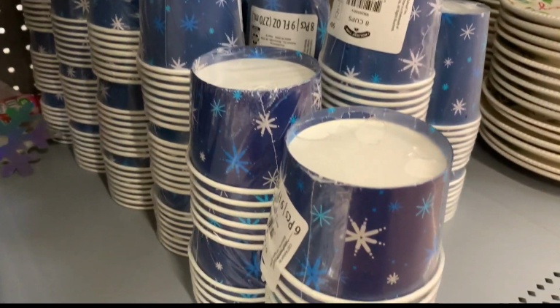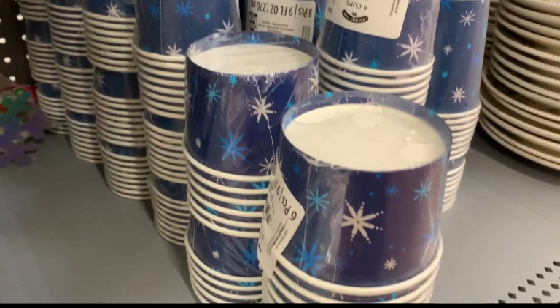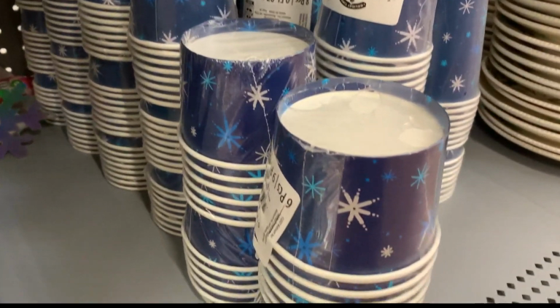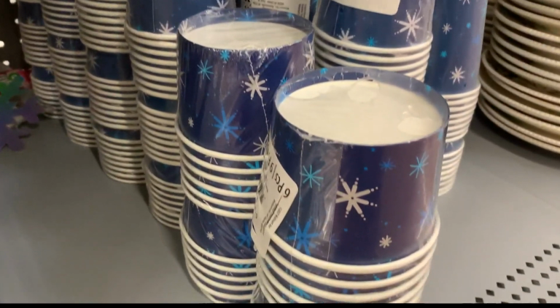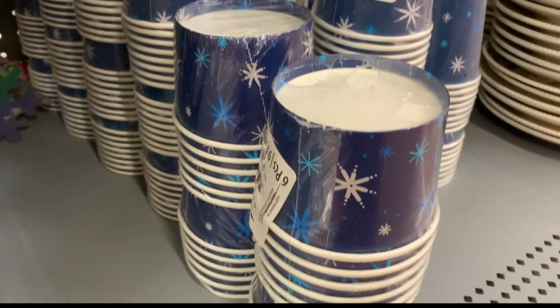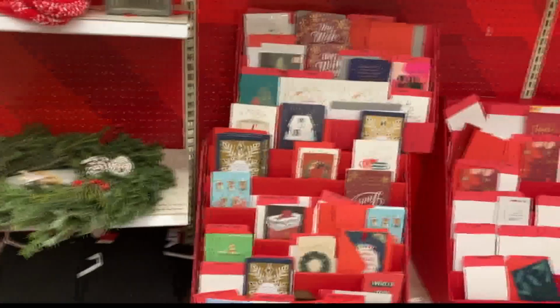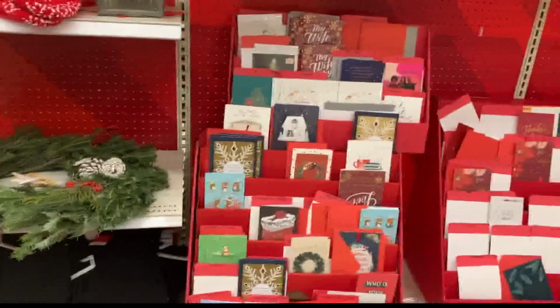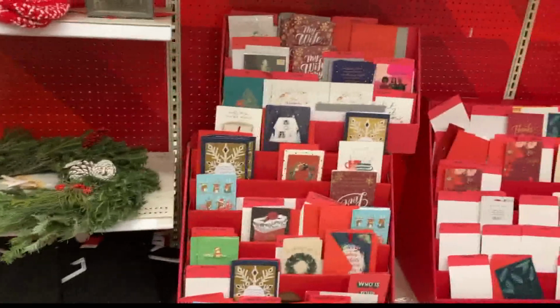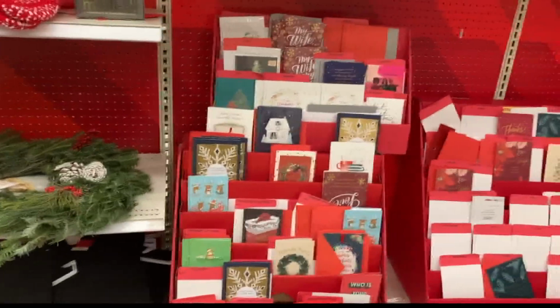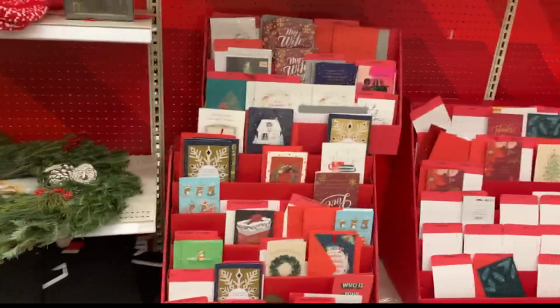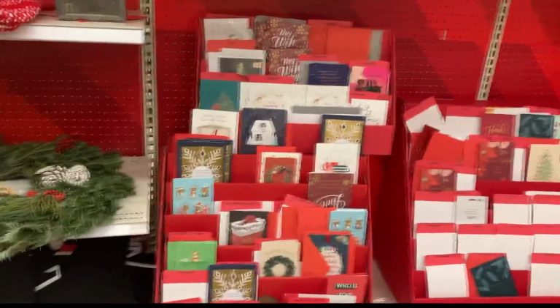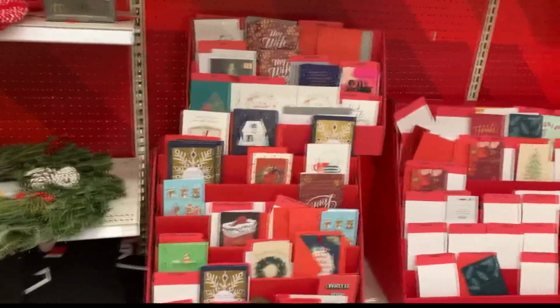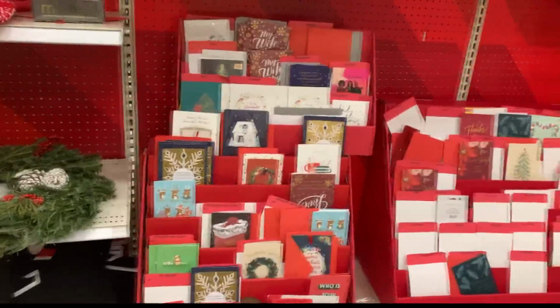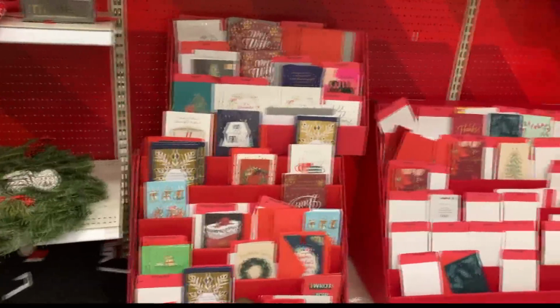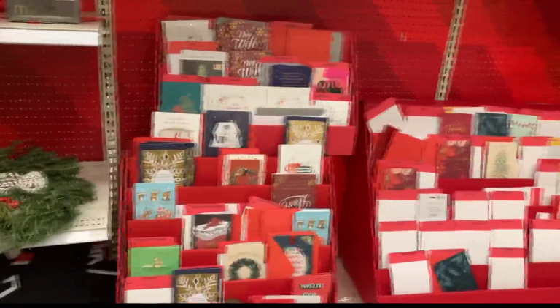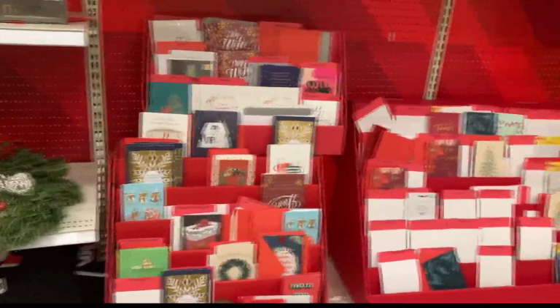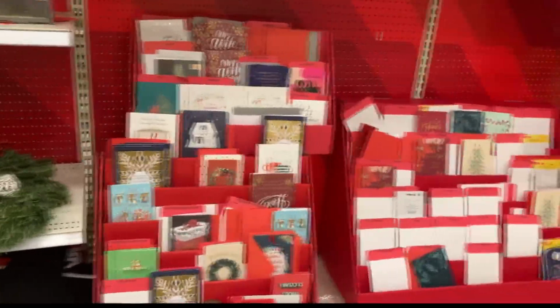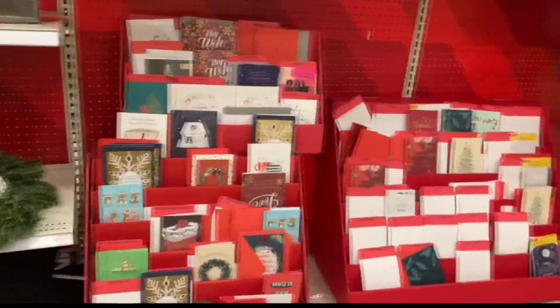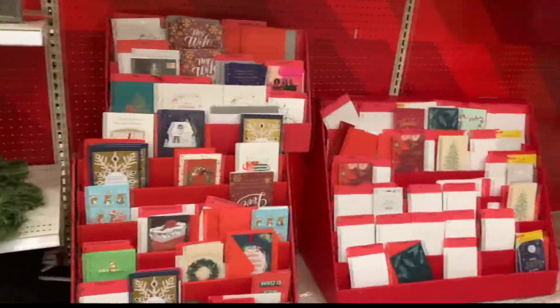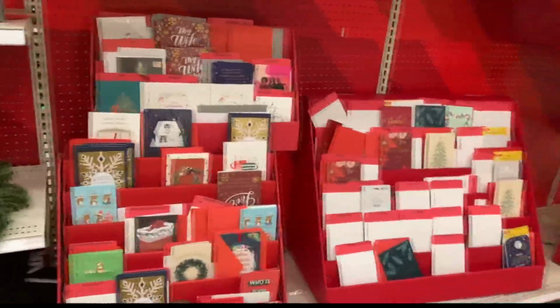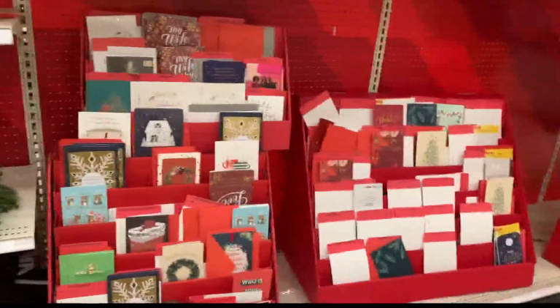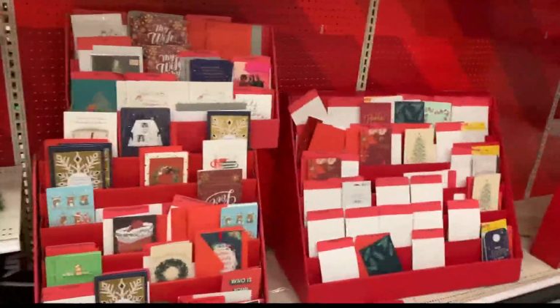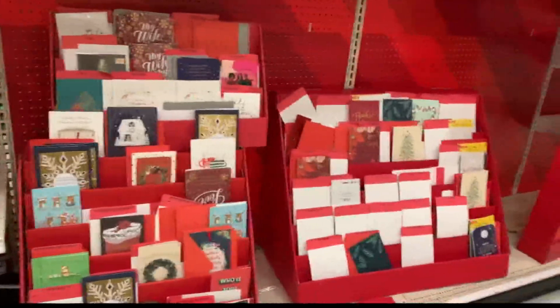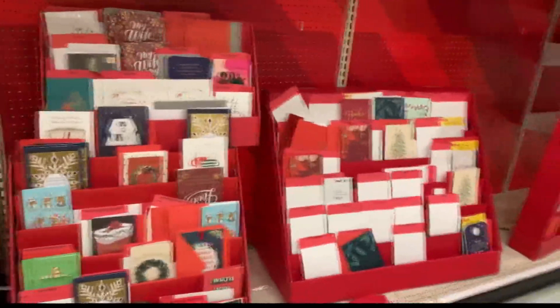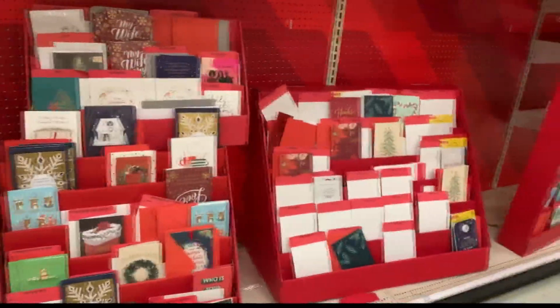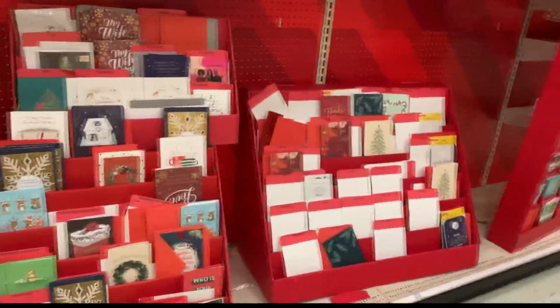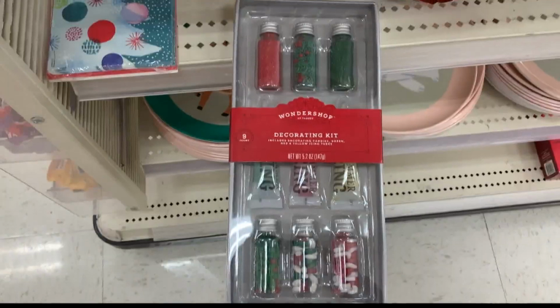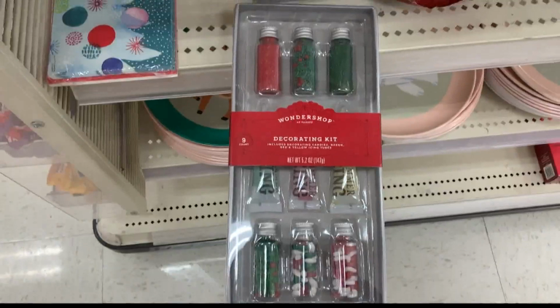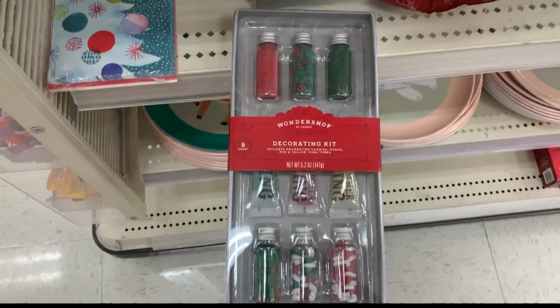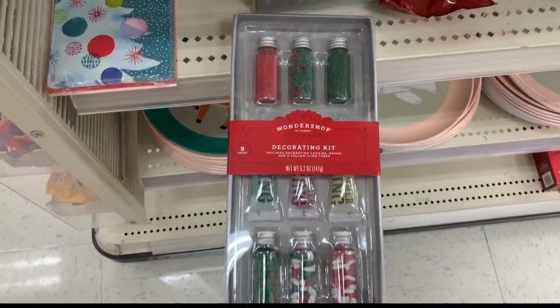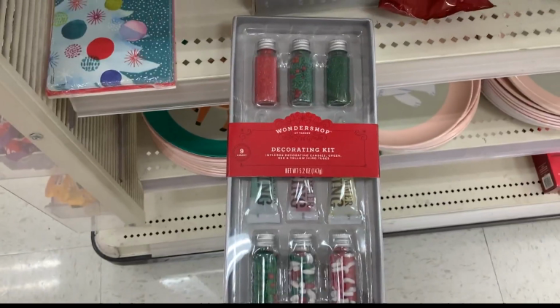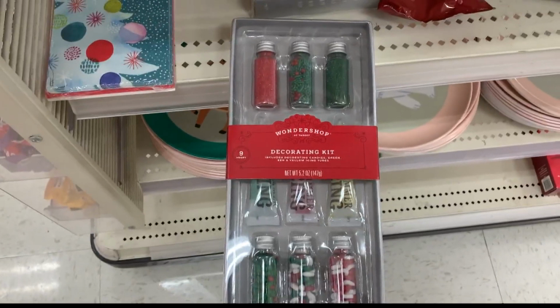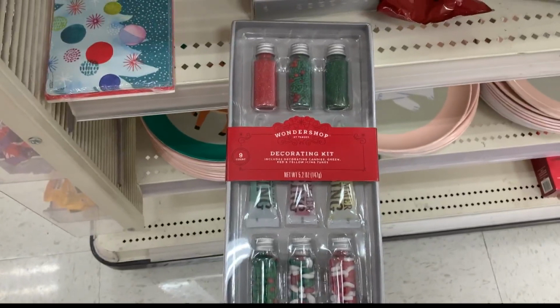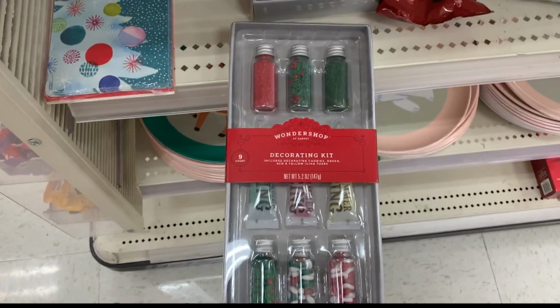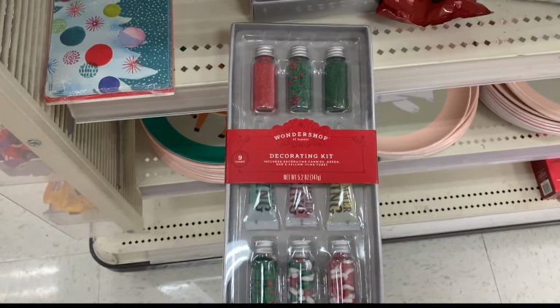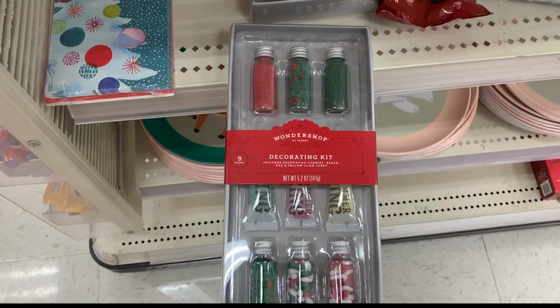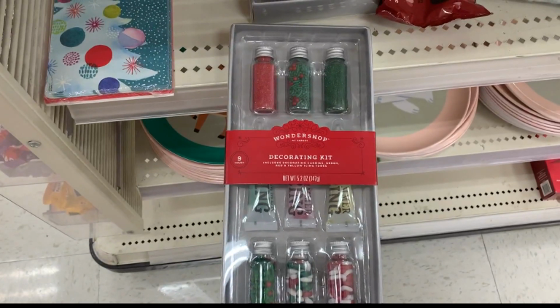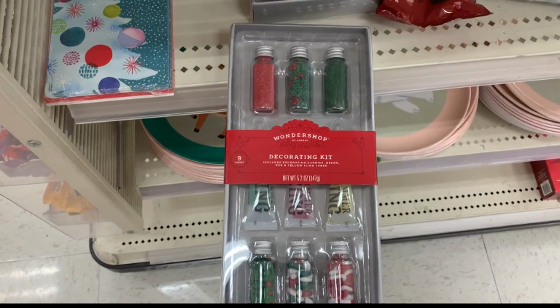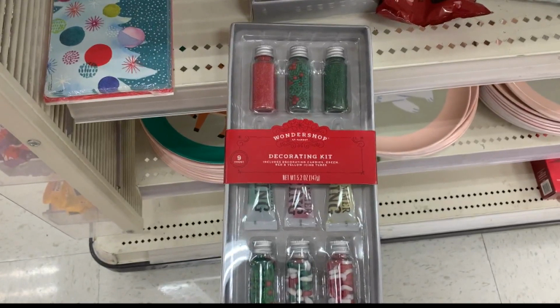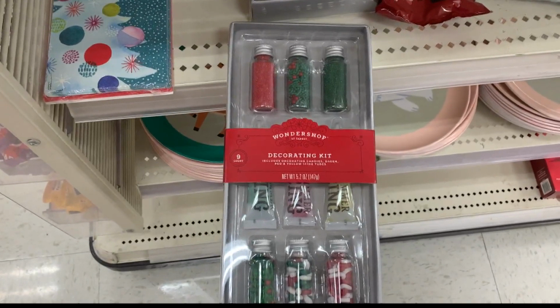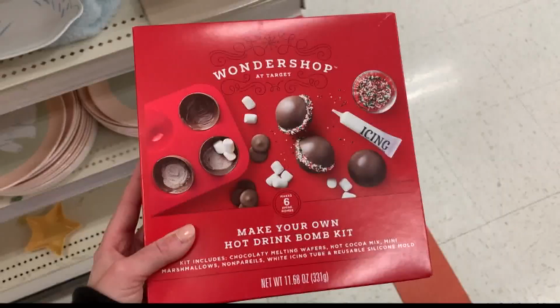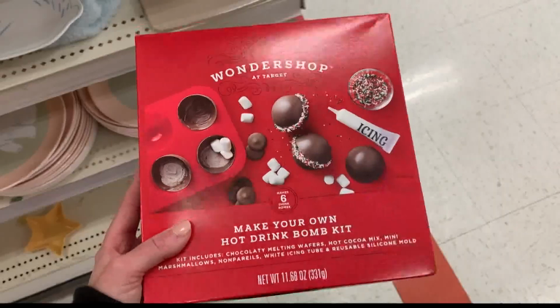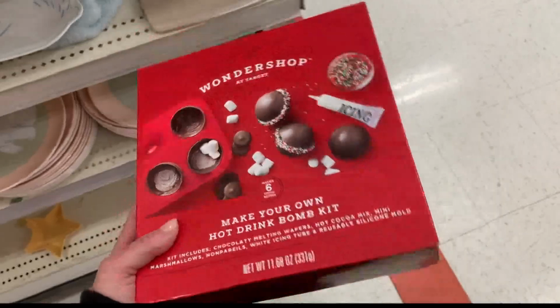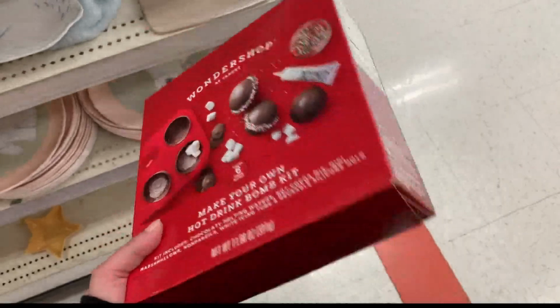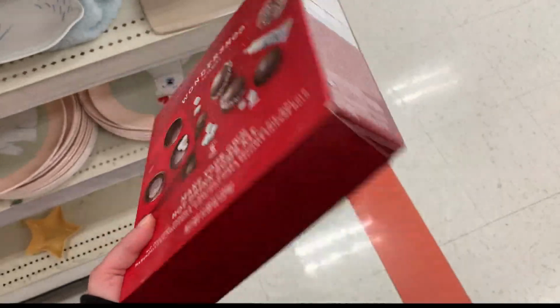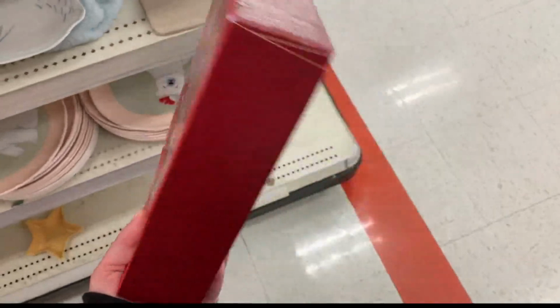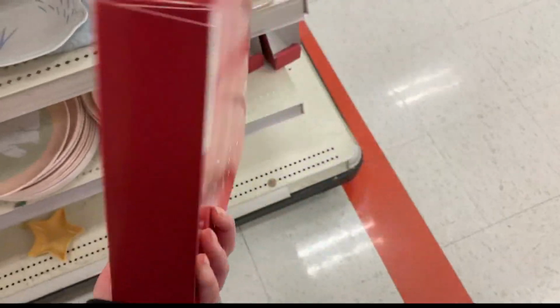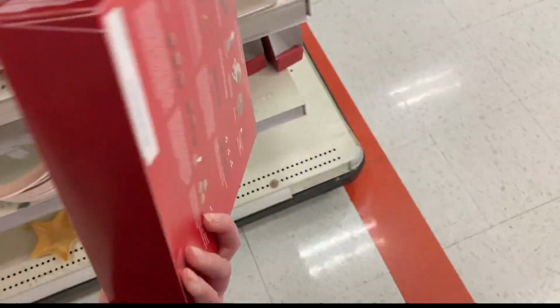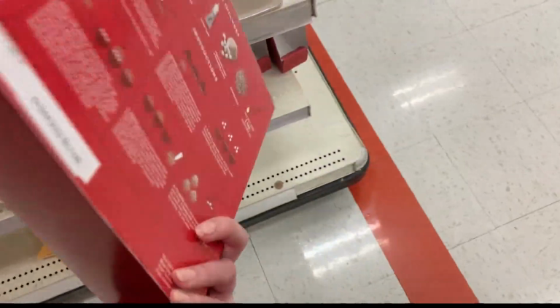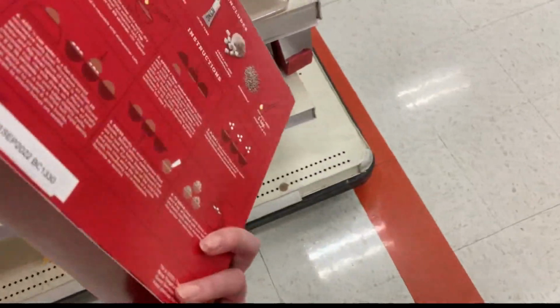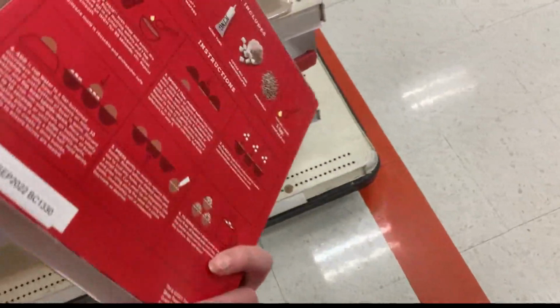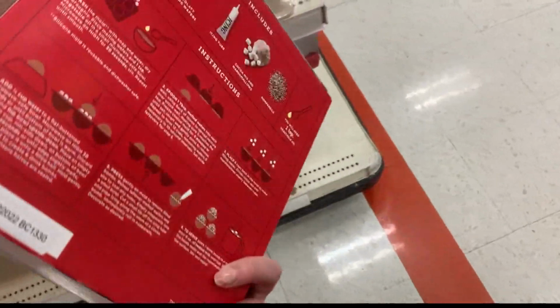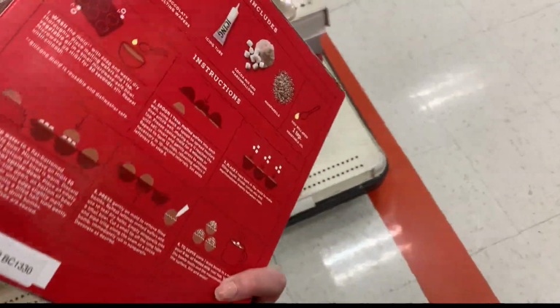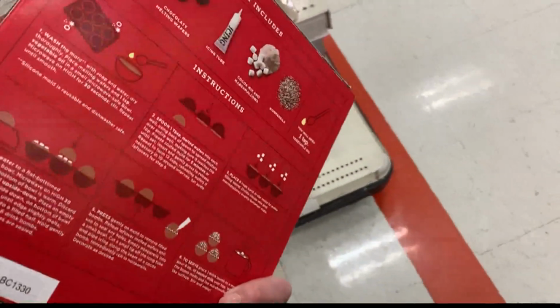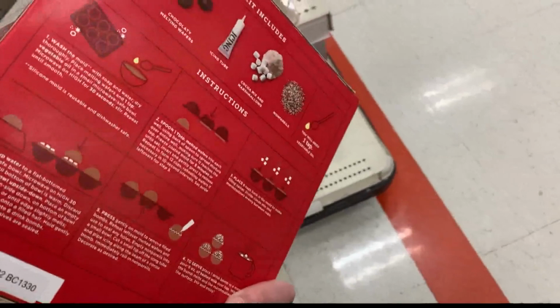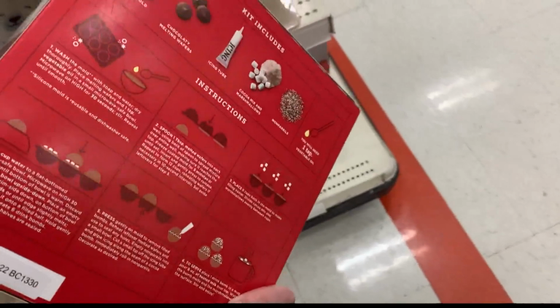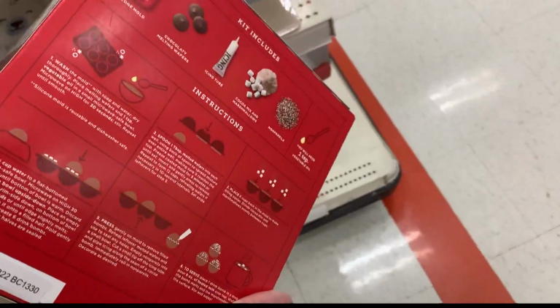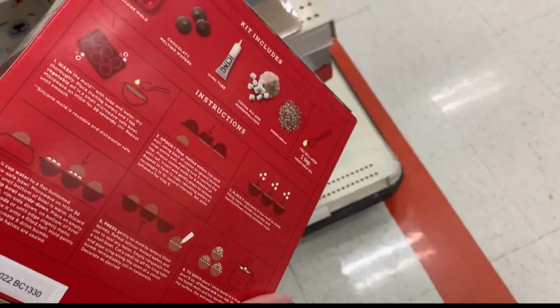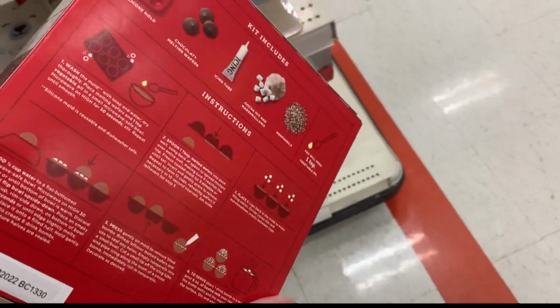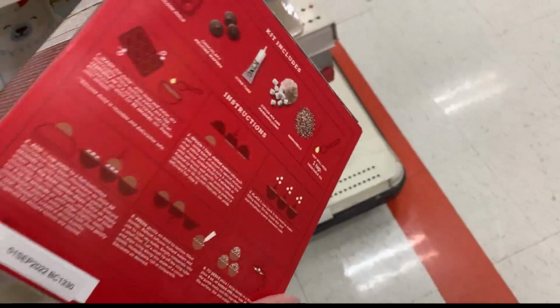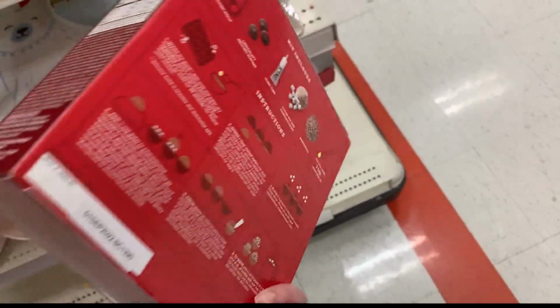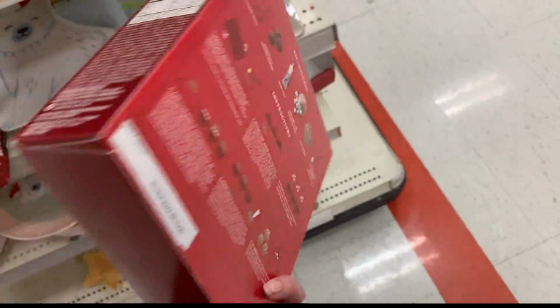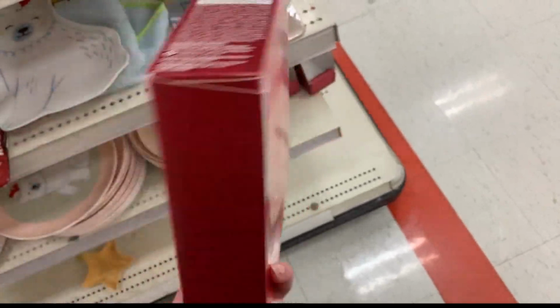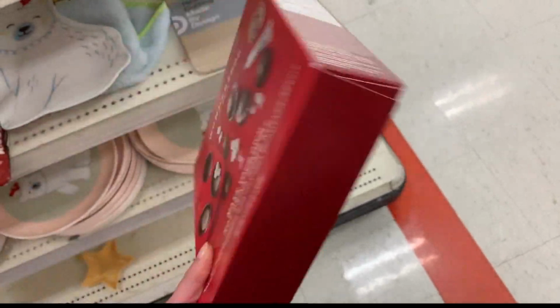At Target, Christmas cards were still around, as well as cookie decorating kits and DIY chocolate drink bomb kits.